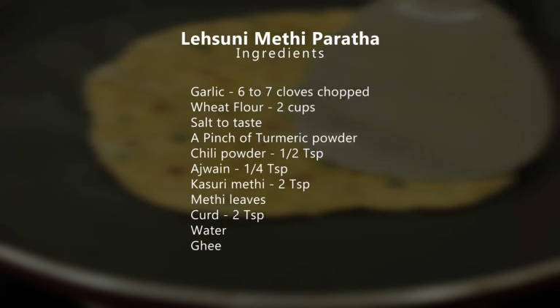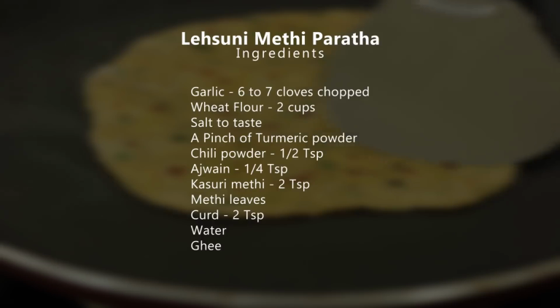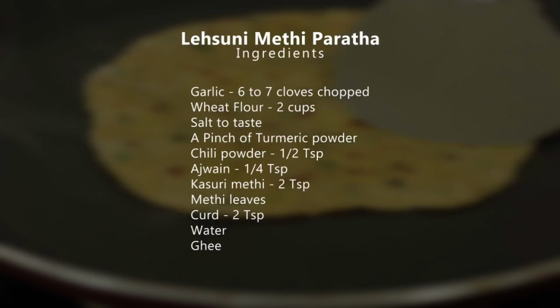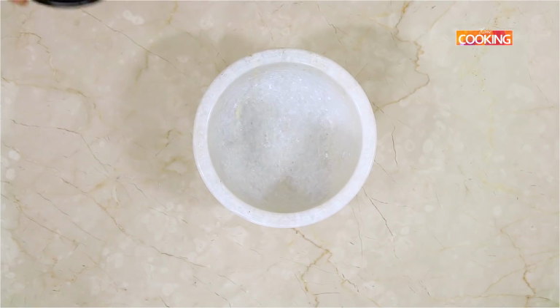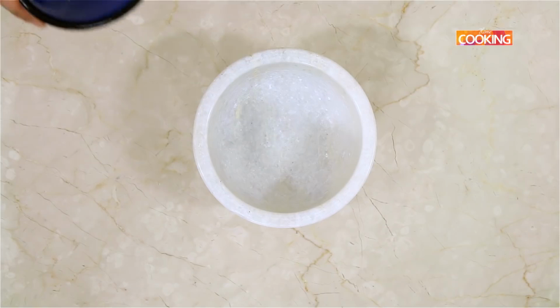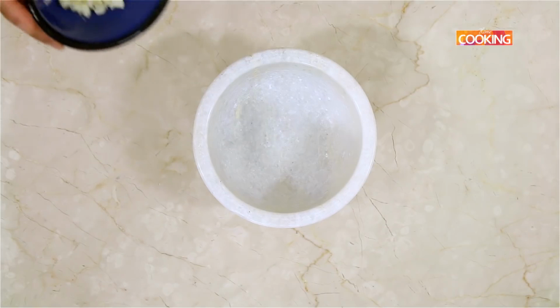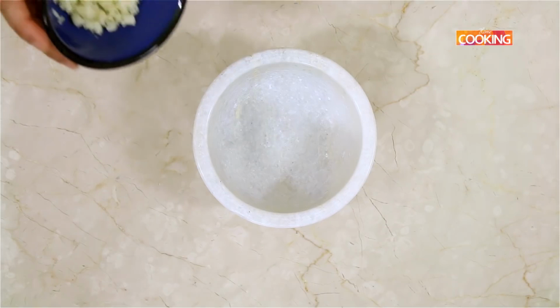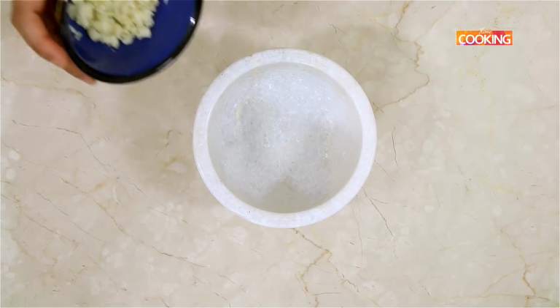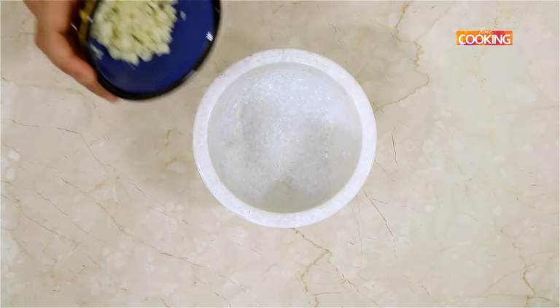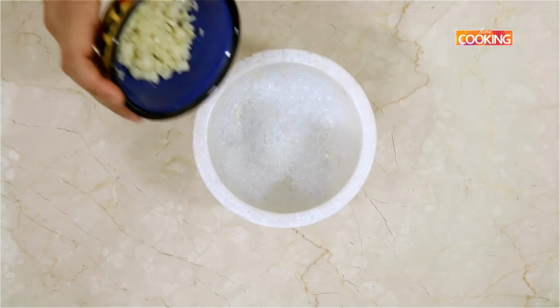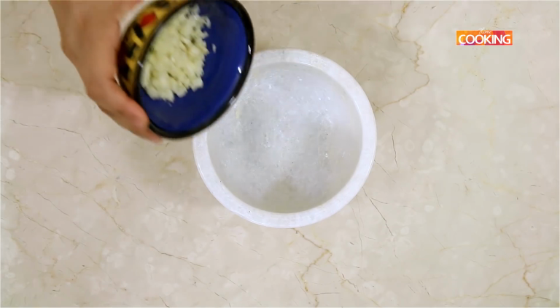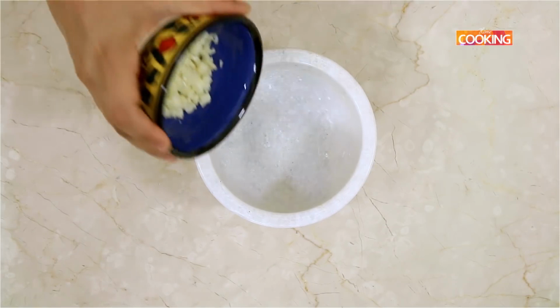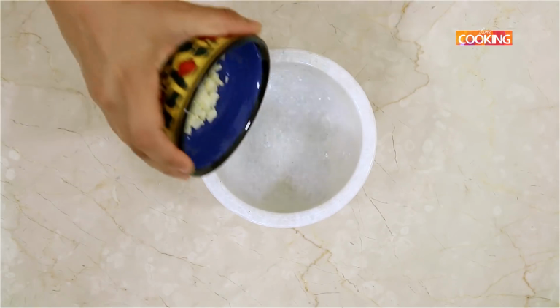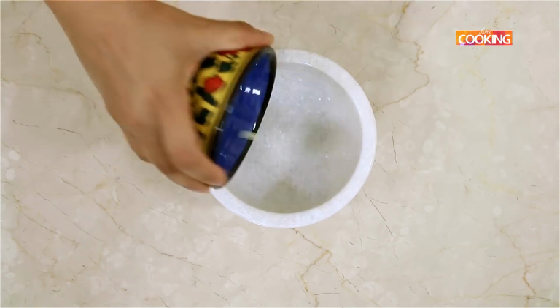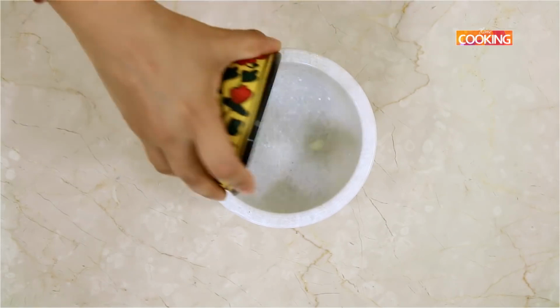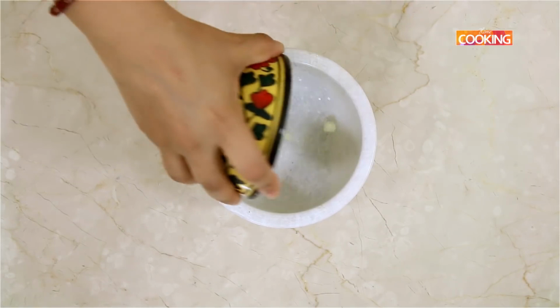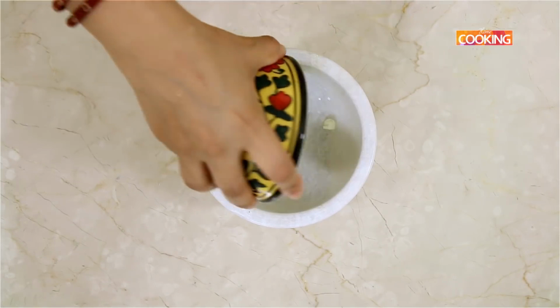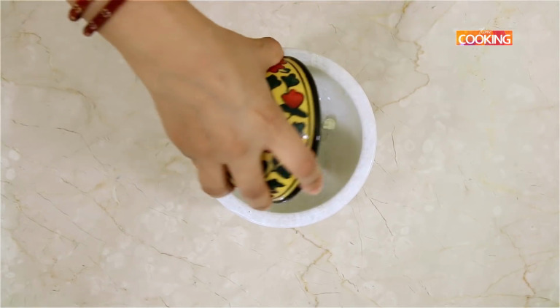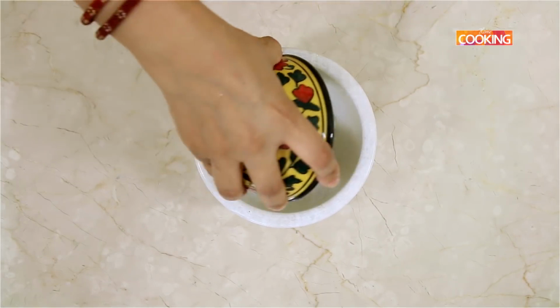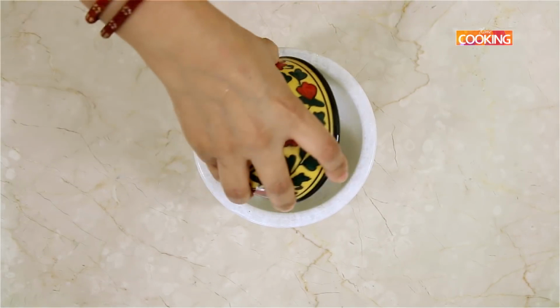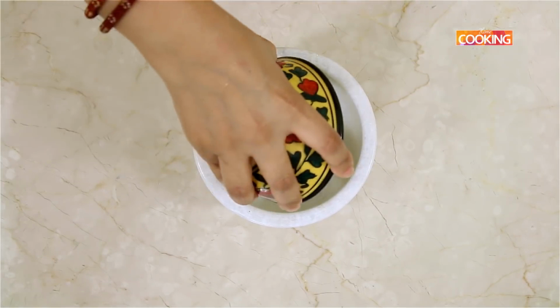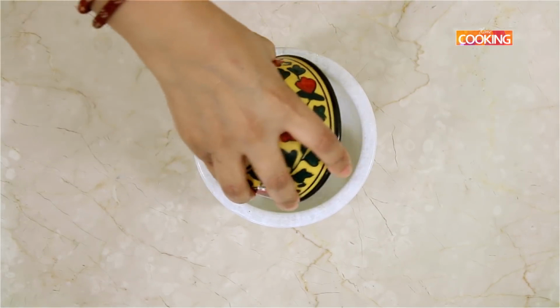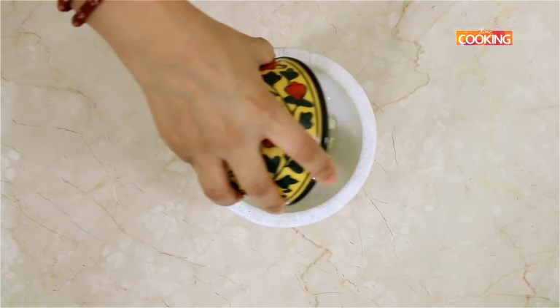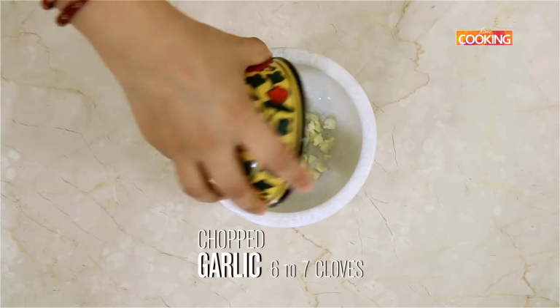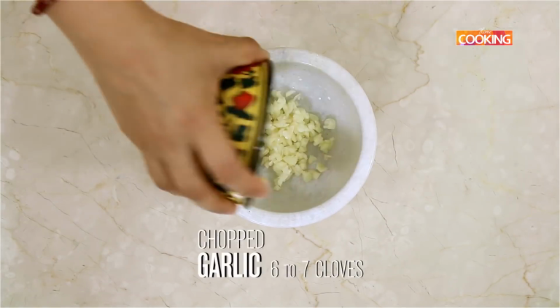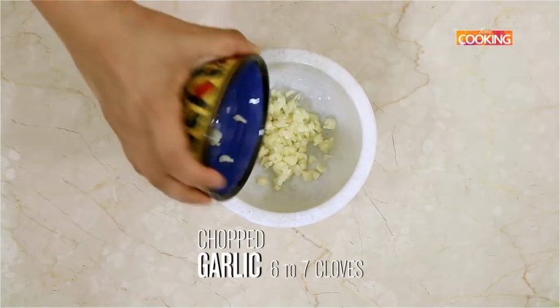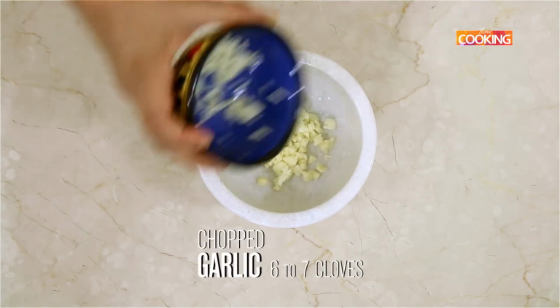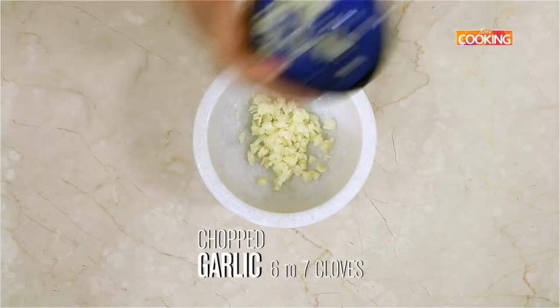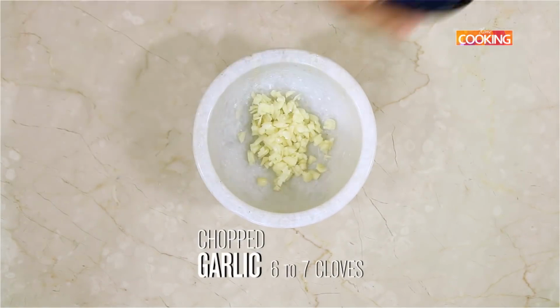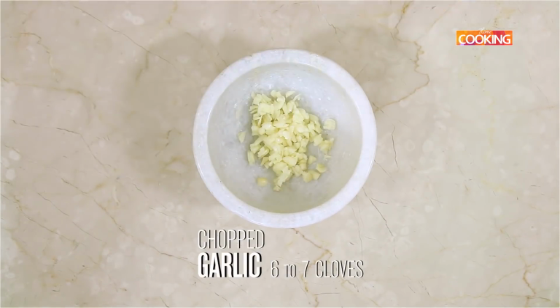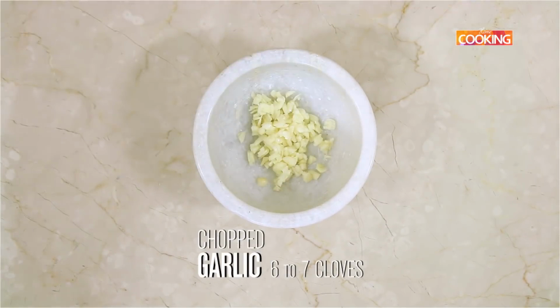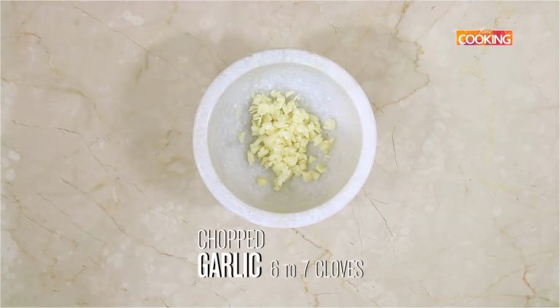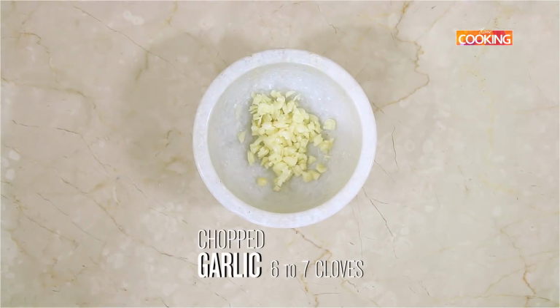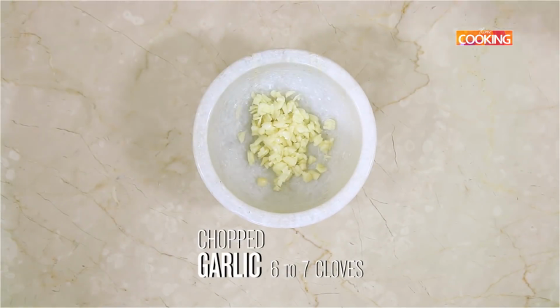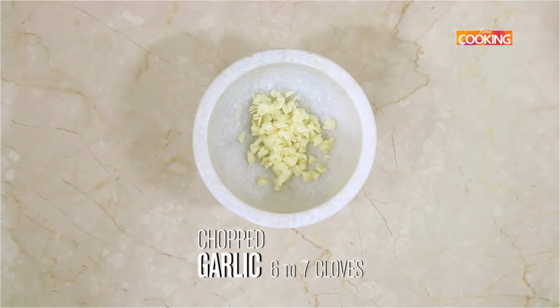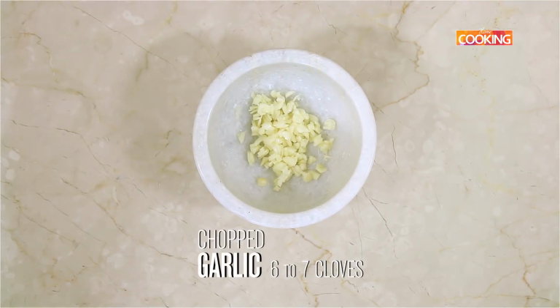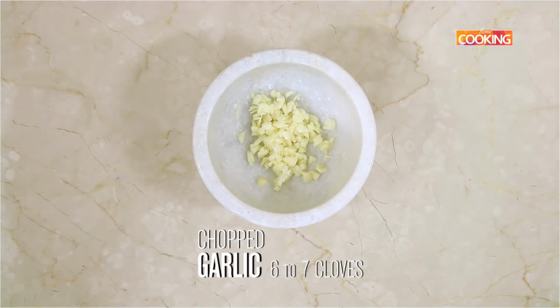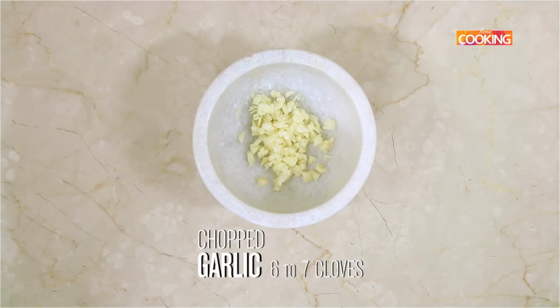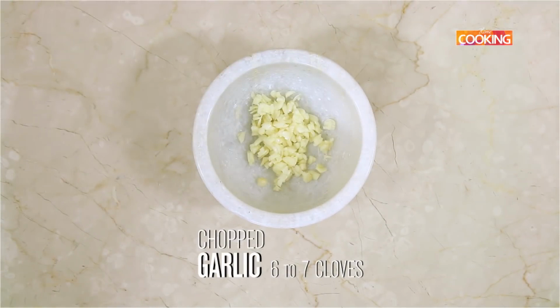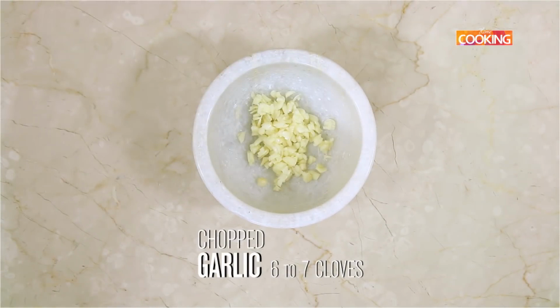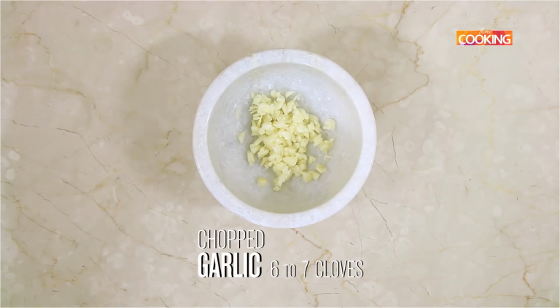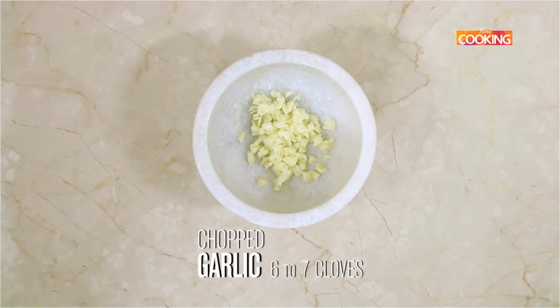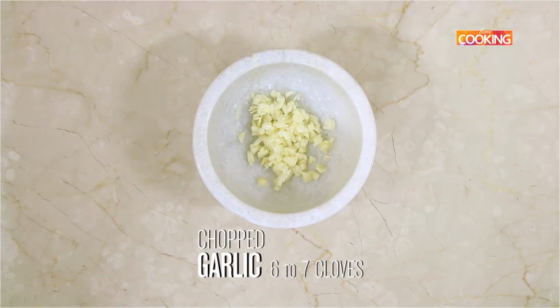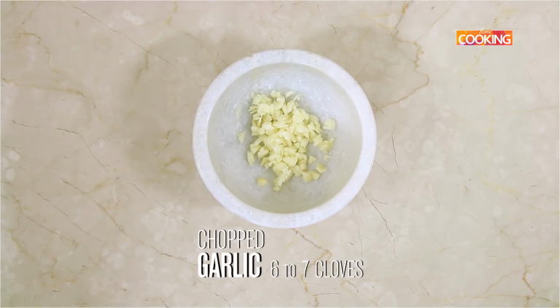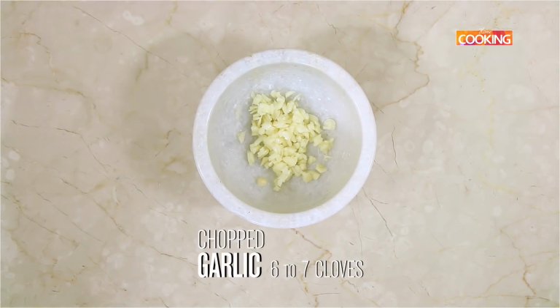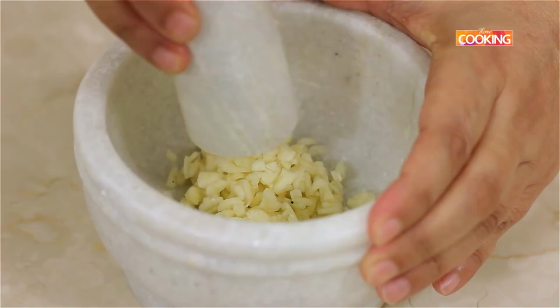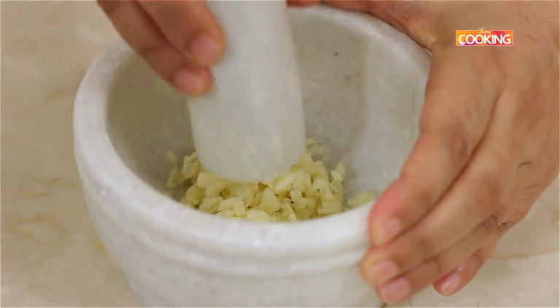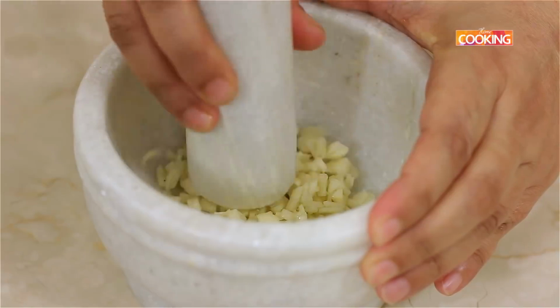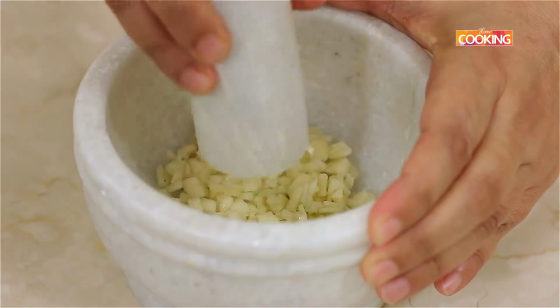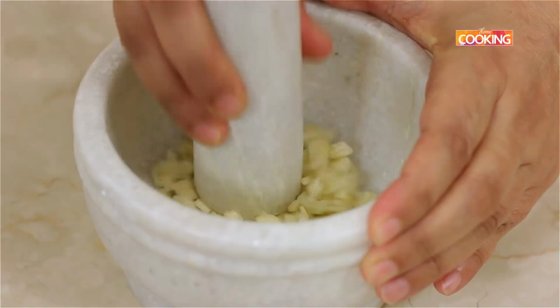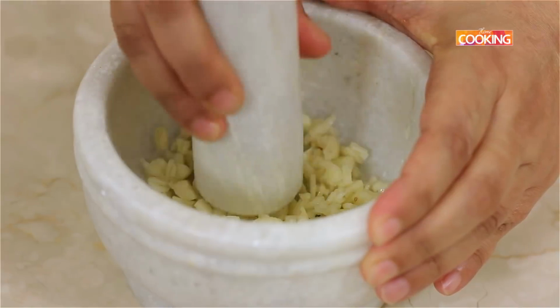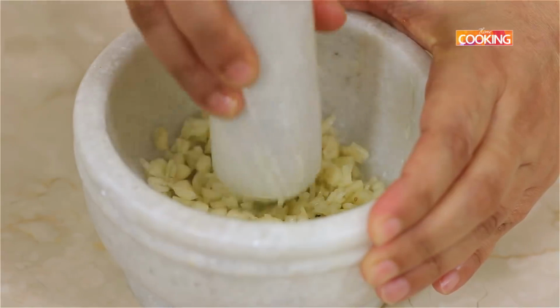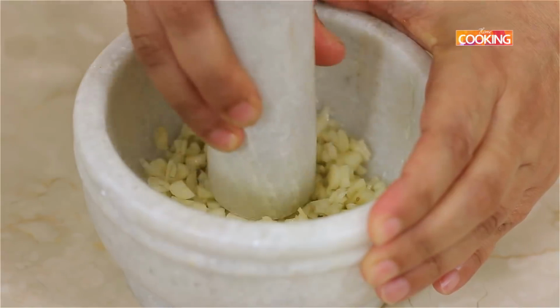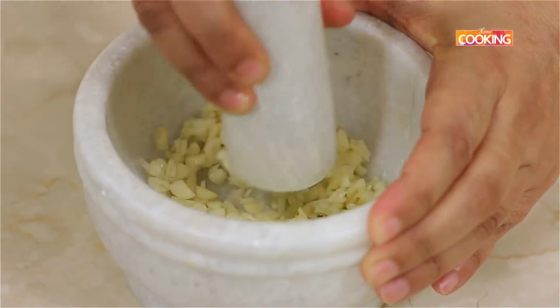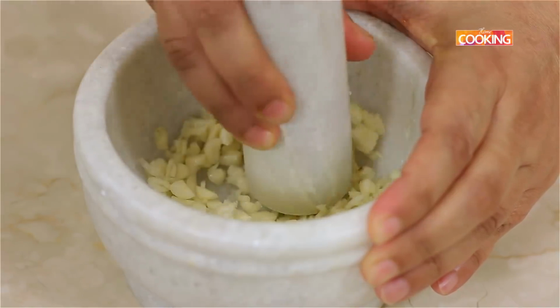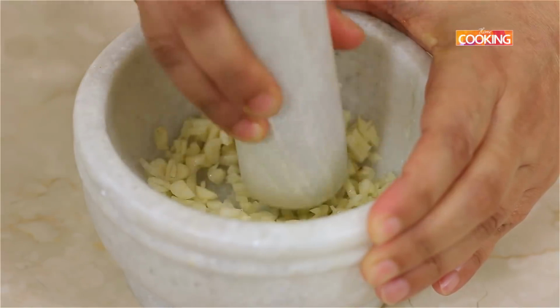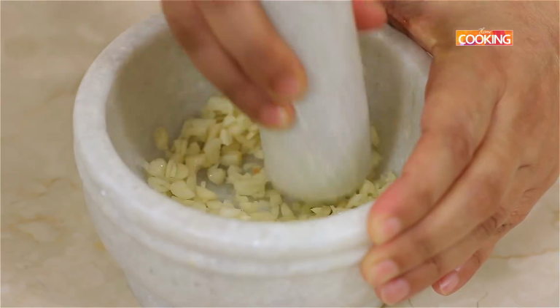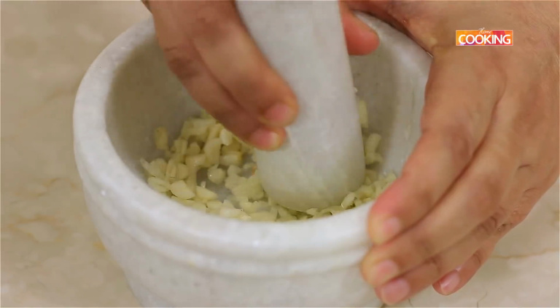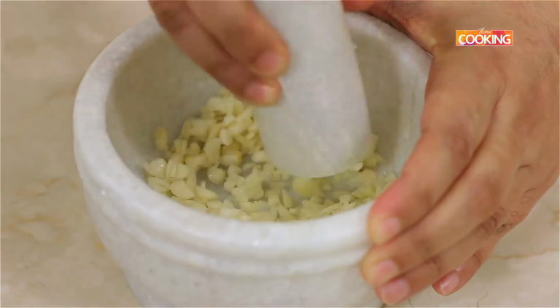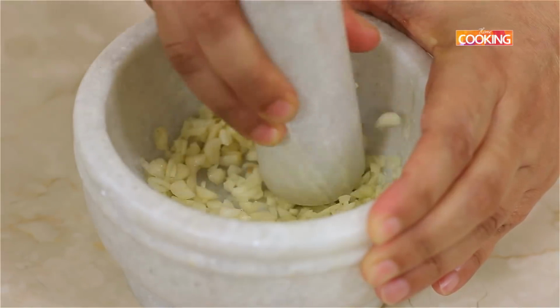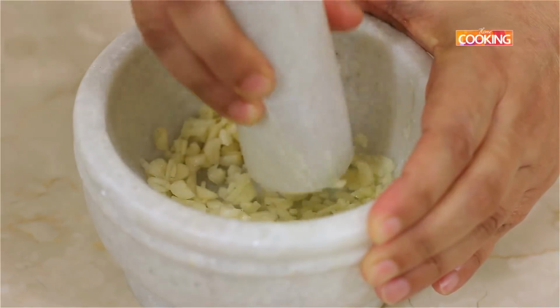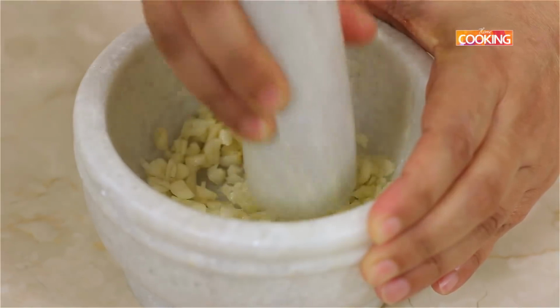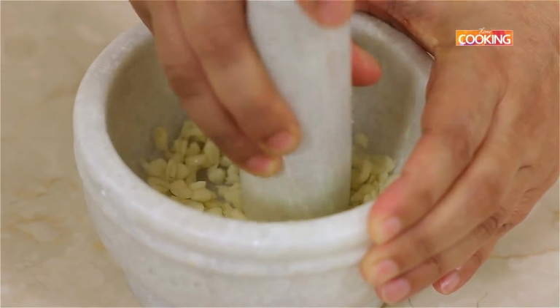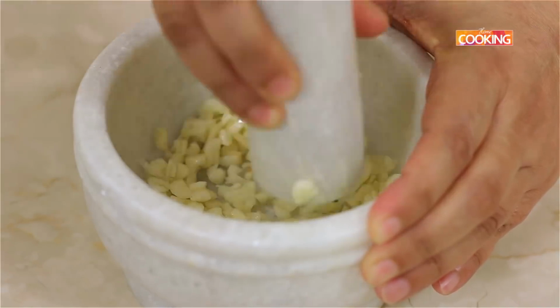For the lasooni methi roti, I've chopped about six to seven cloves of garlic and I'm going to roughly pound it.